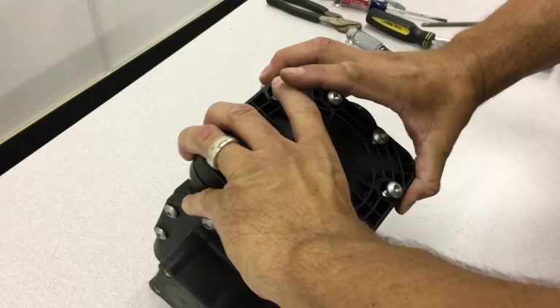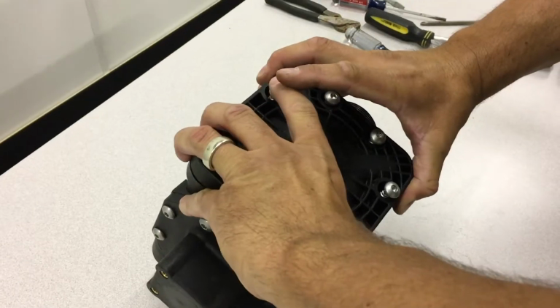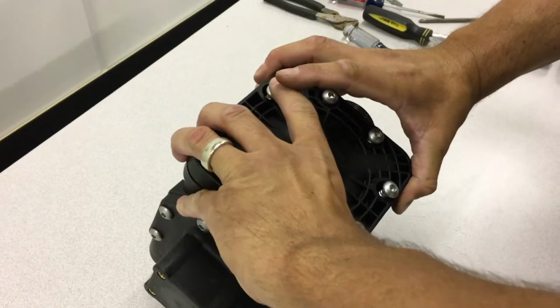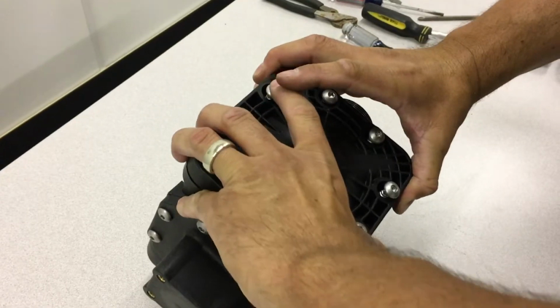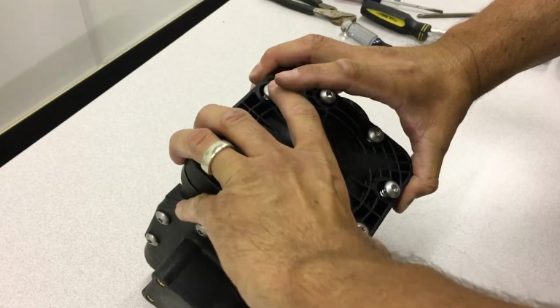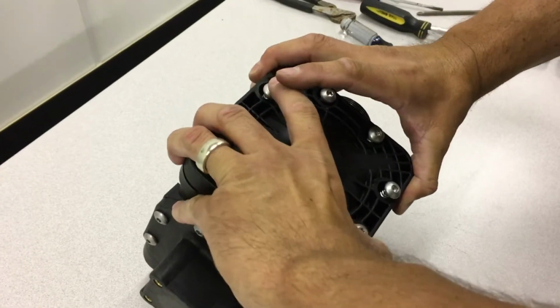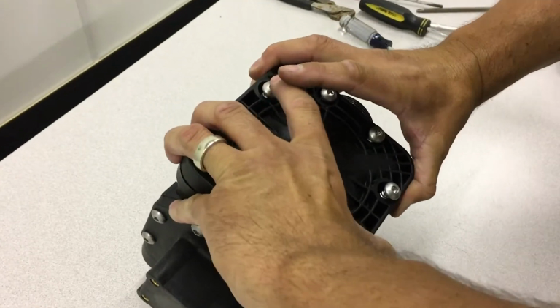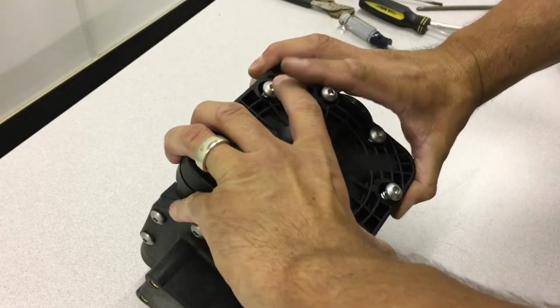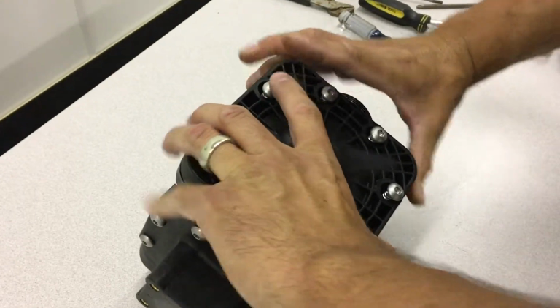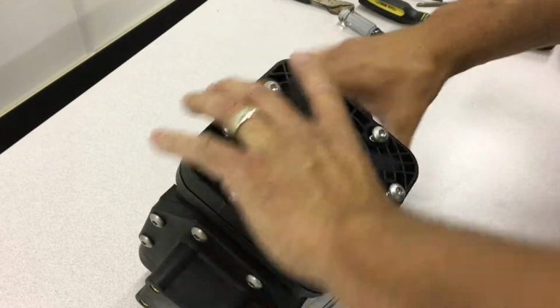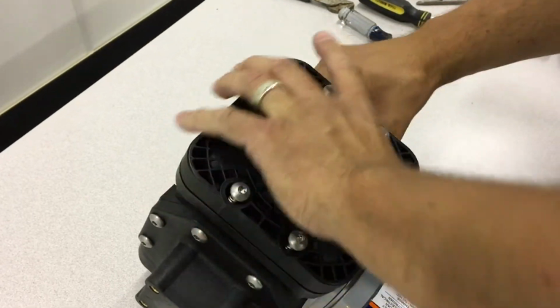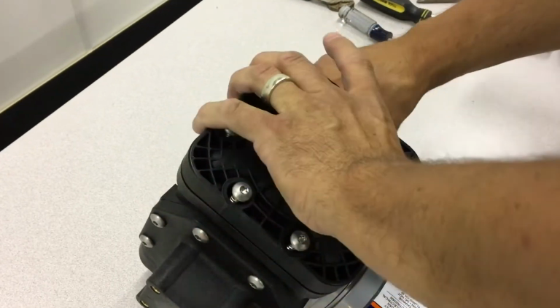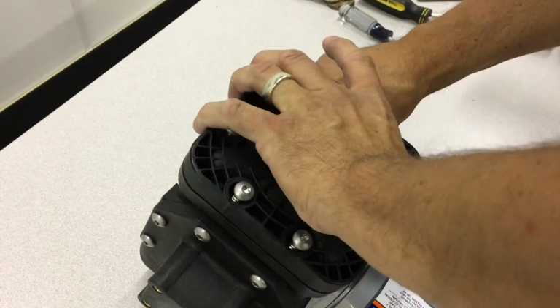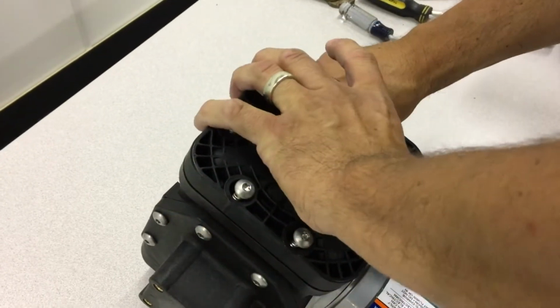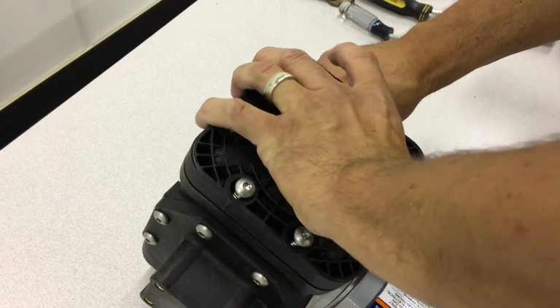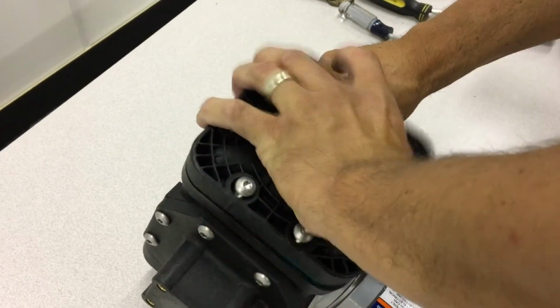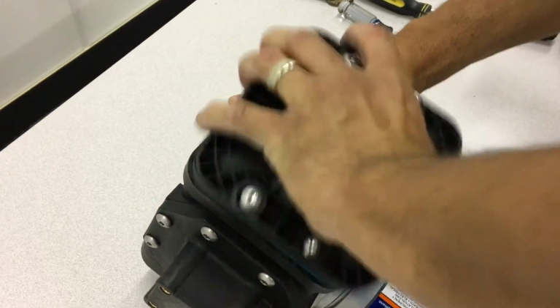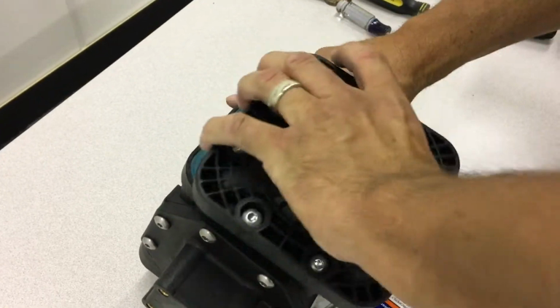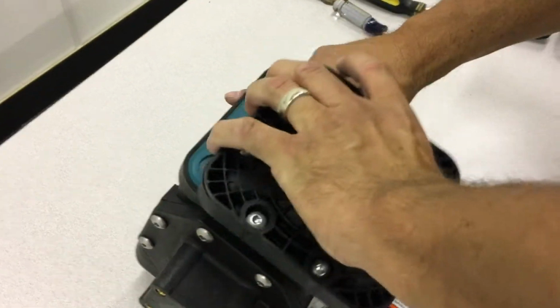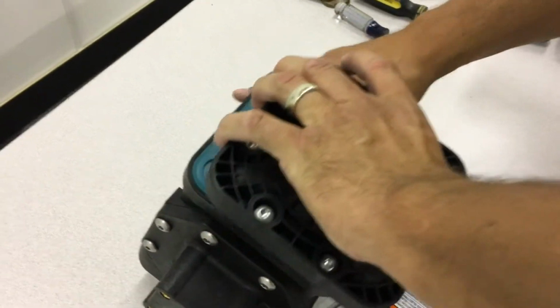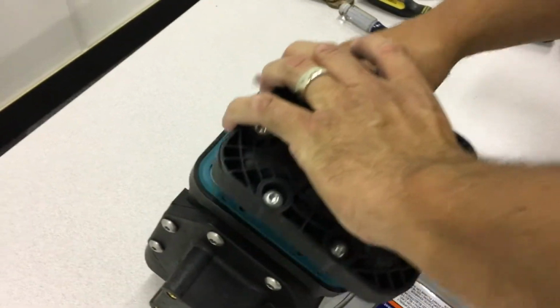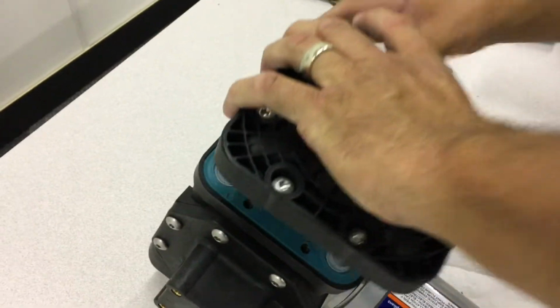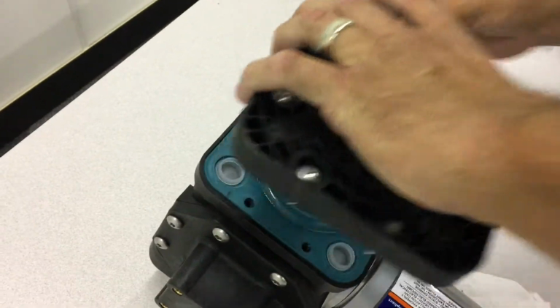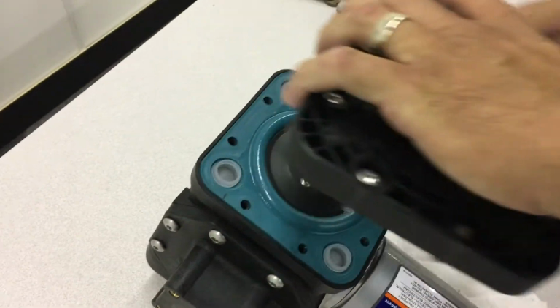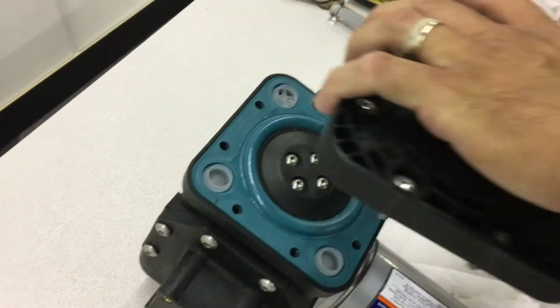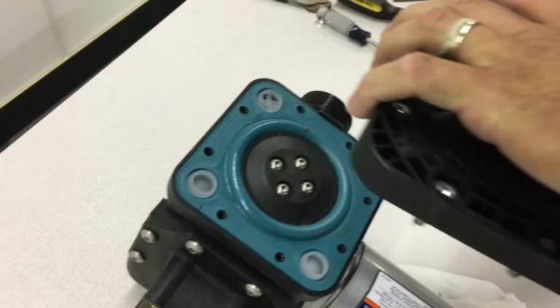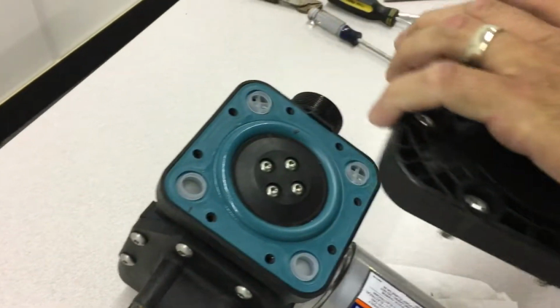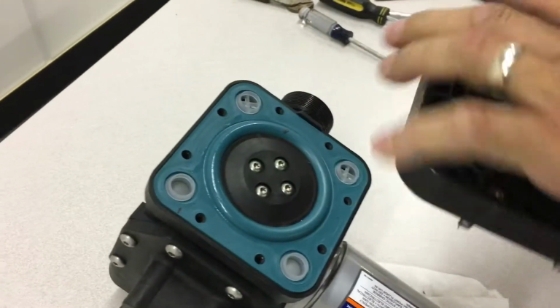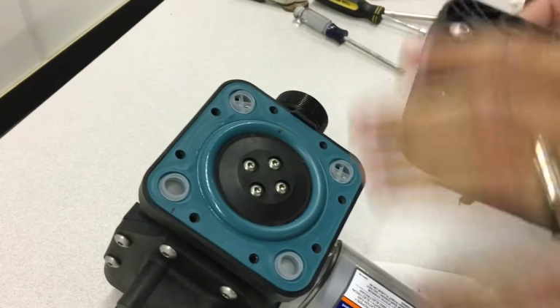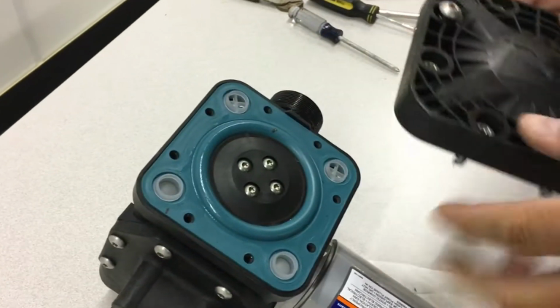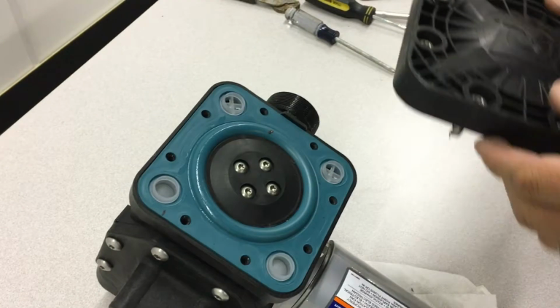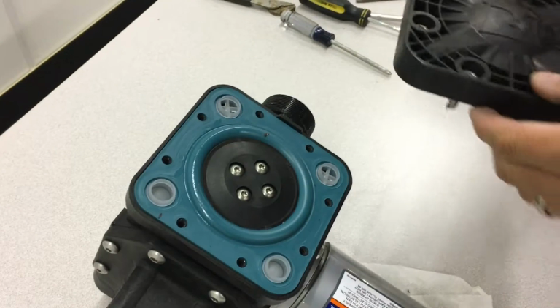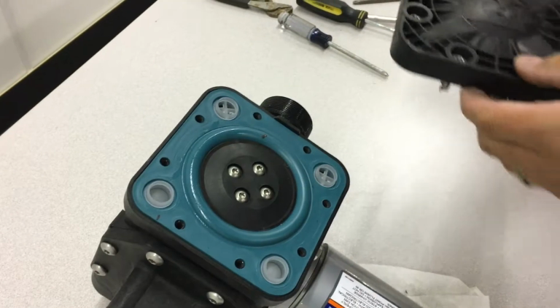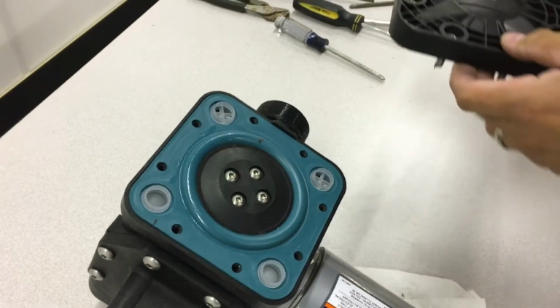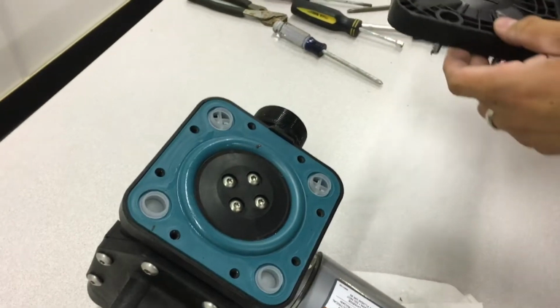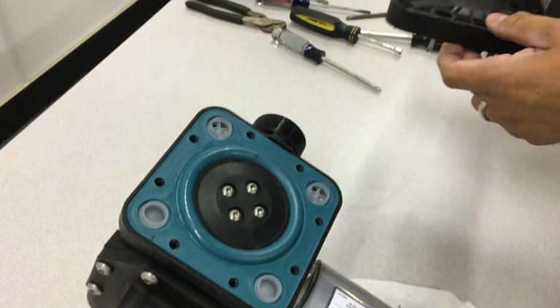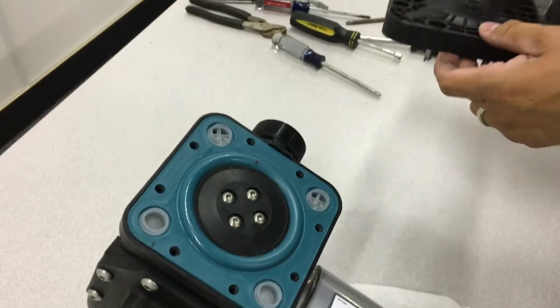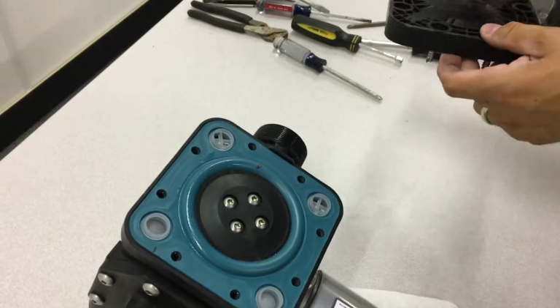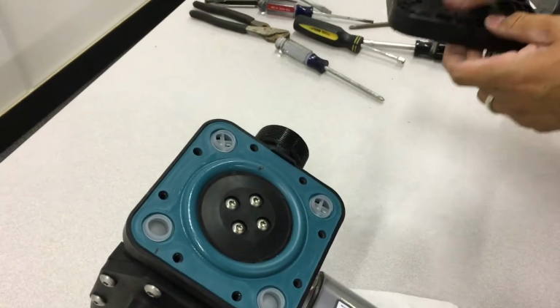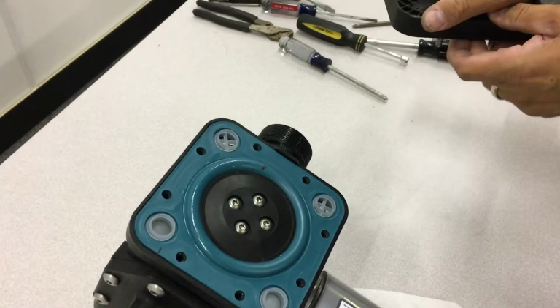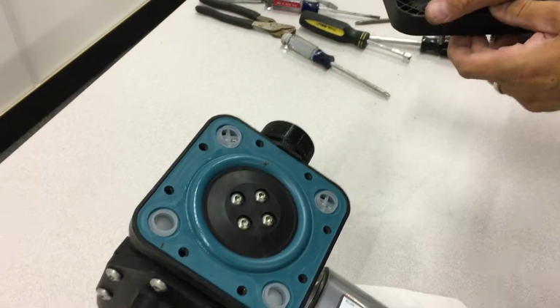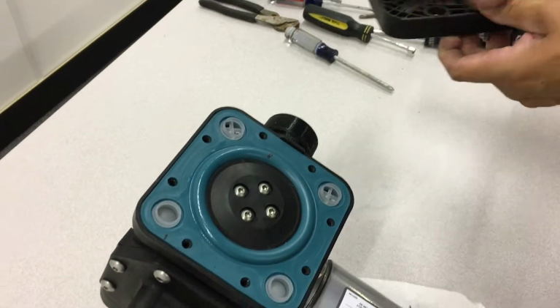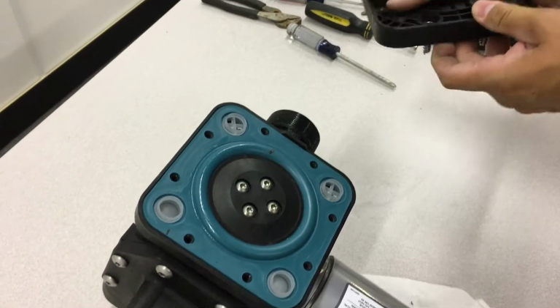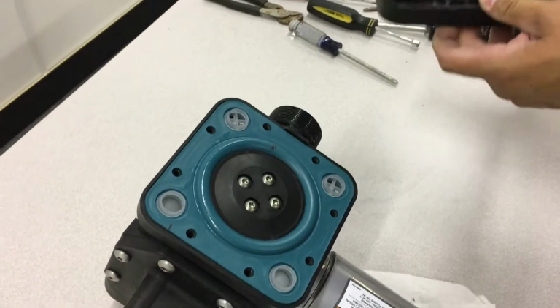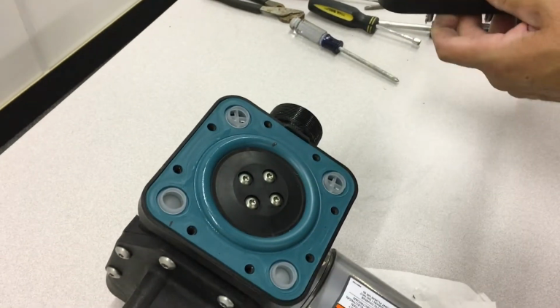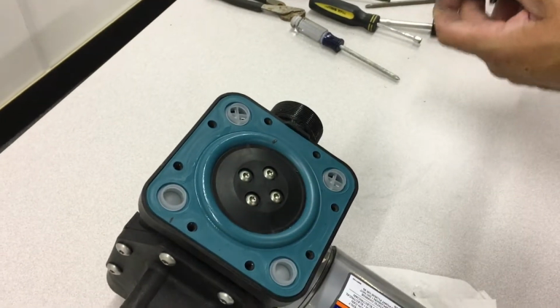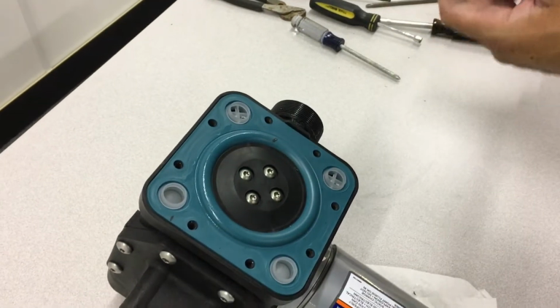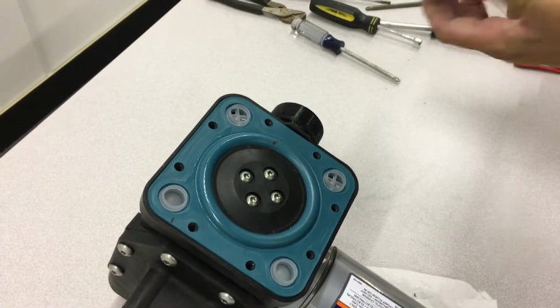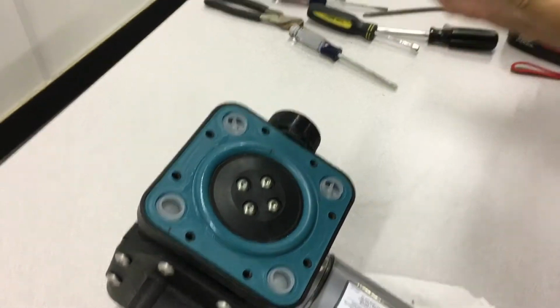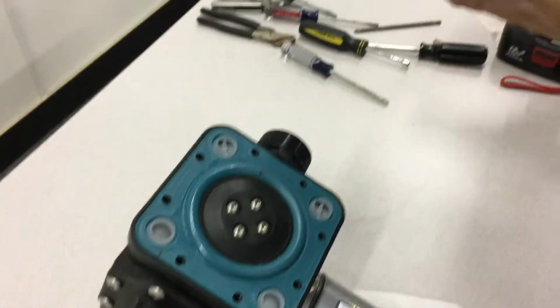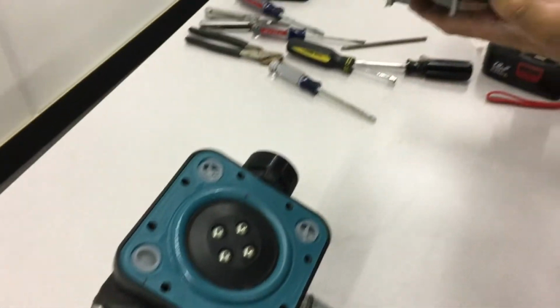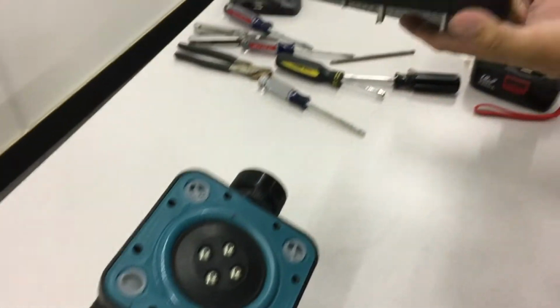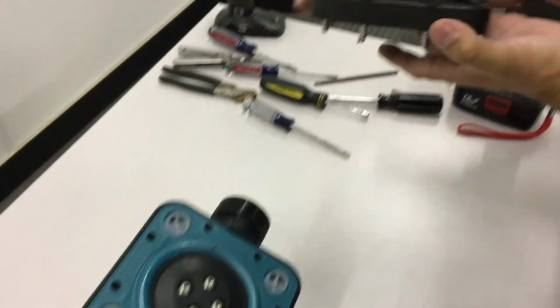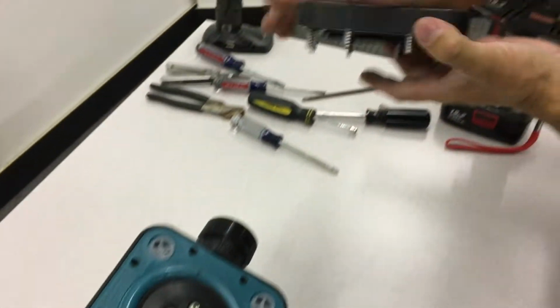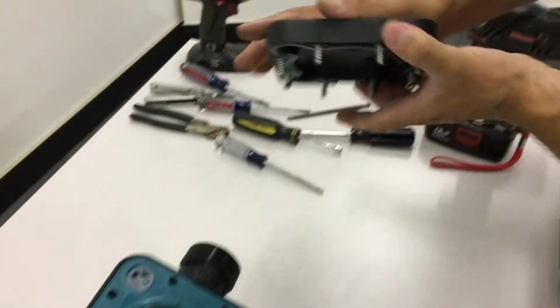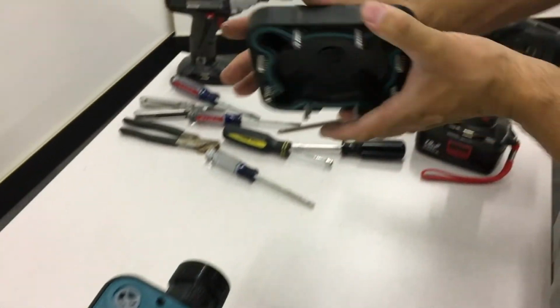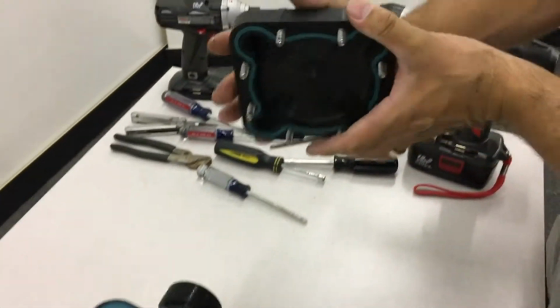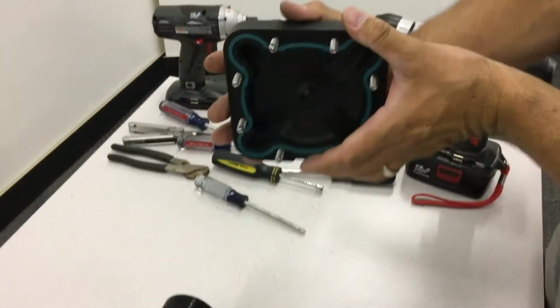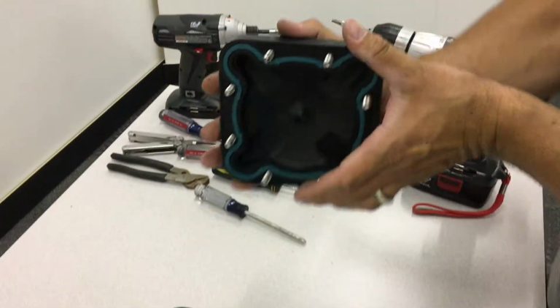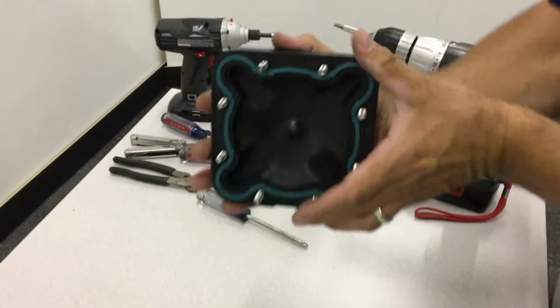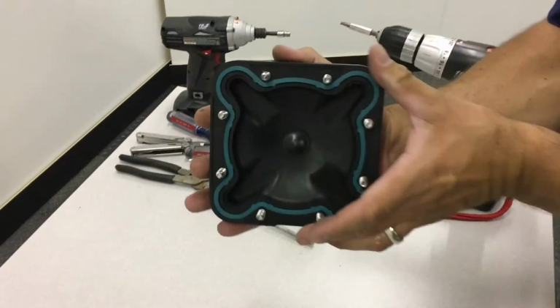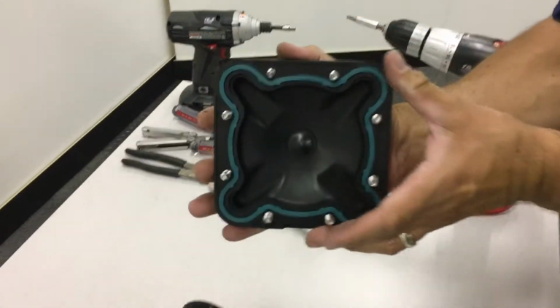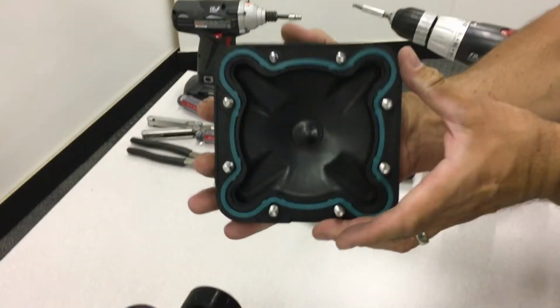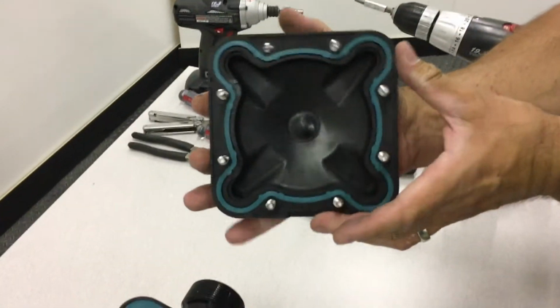Remove the diaphragm cover by taking out the eight screws that attach it to the pump. Check the gasket underneath the cover for wear and tear.